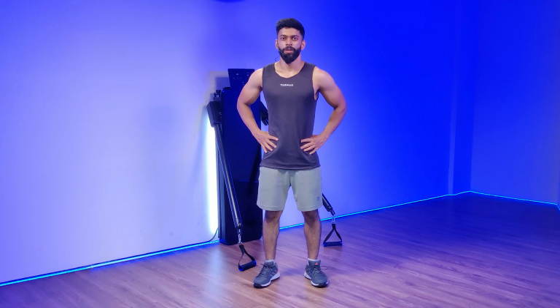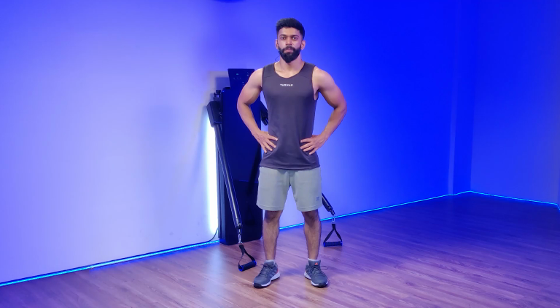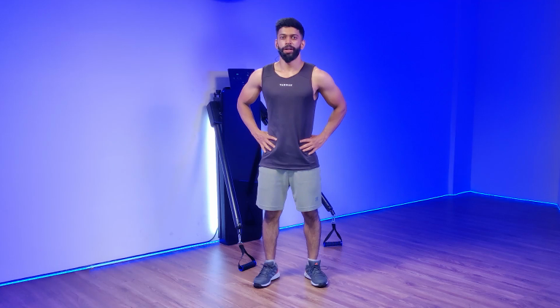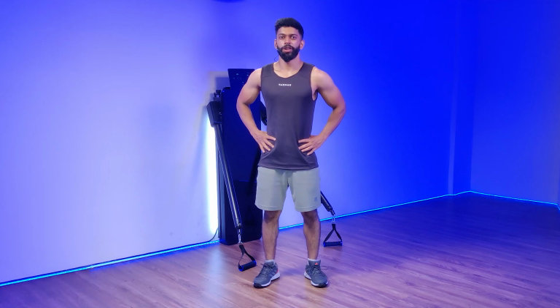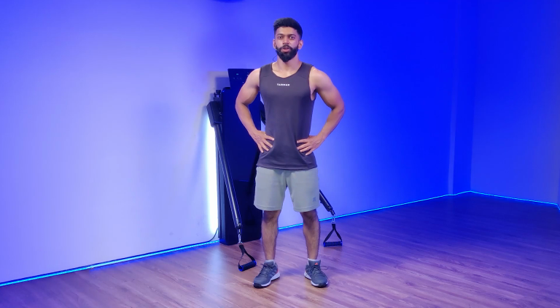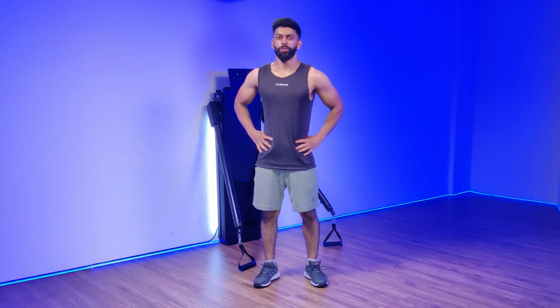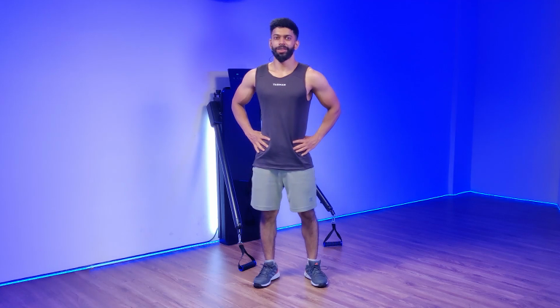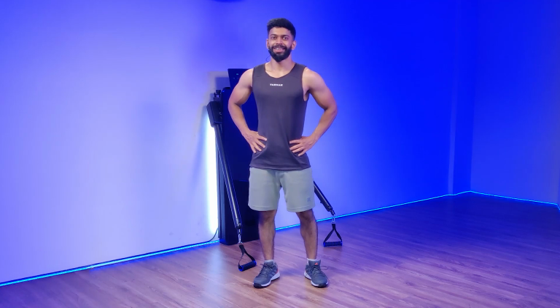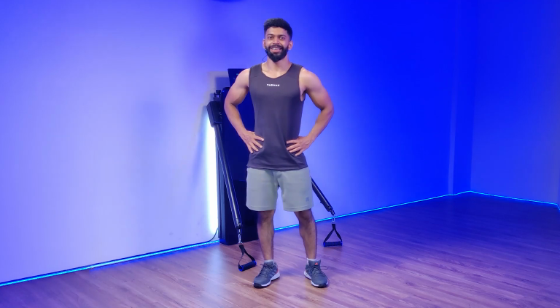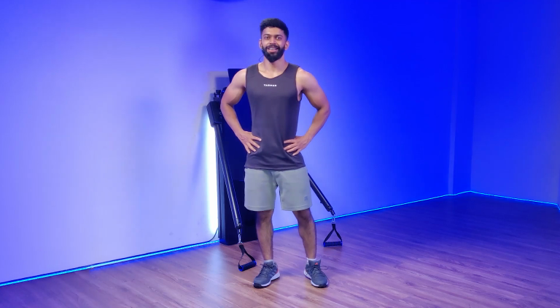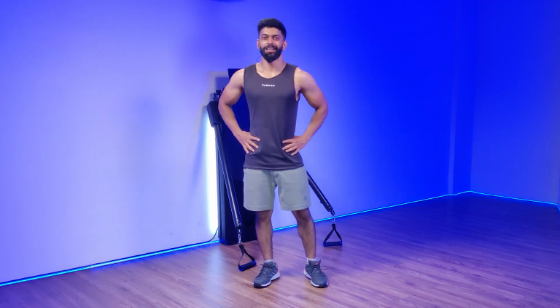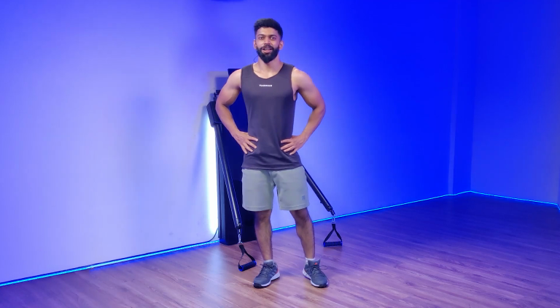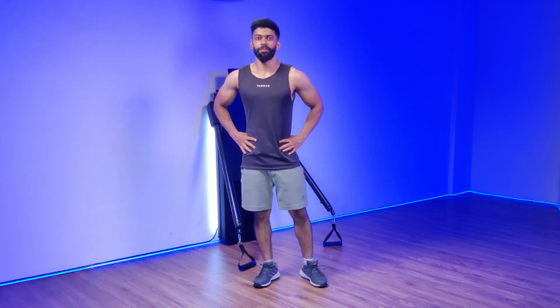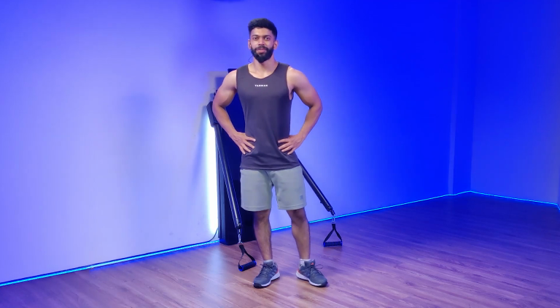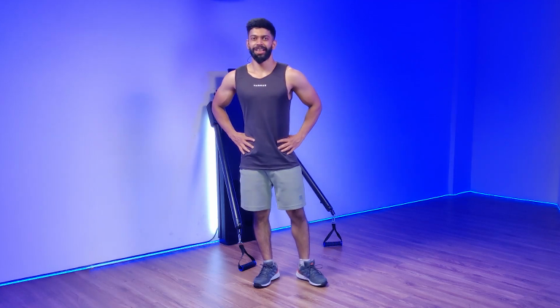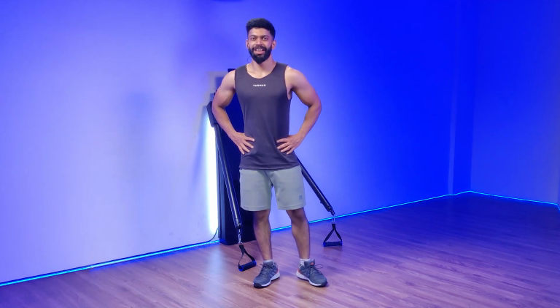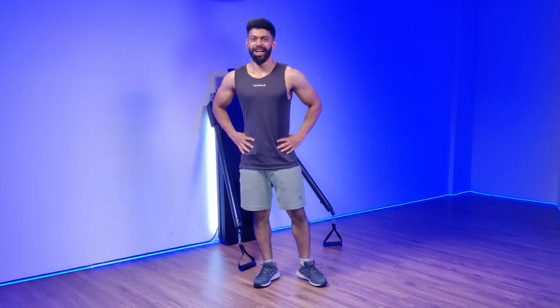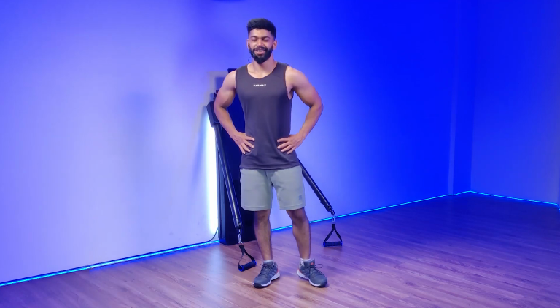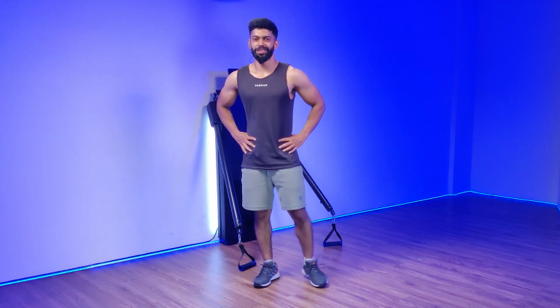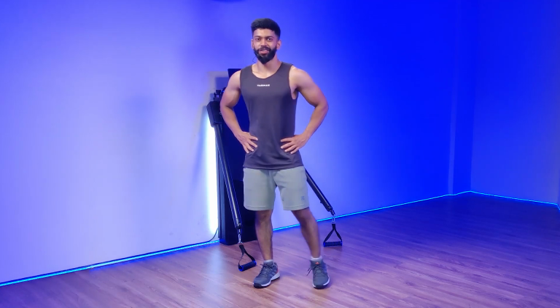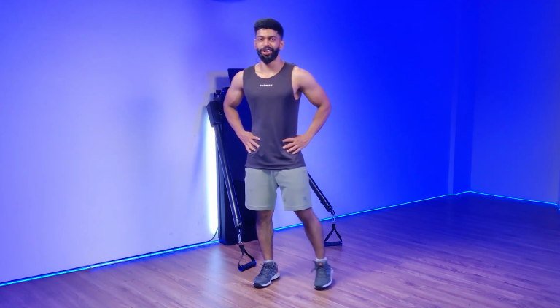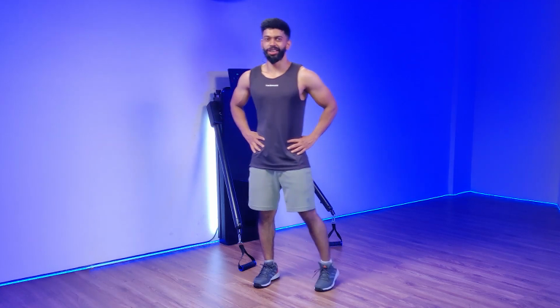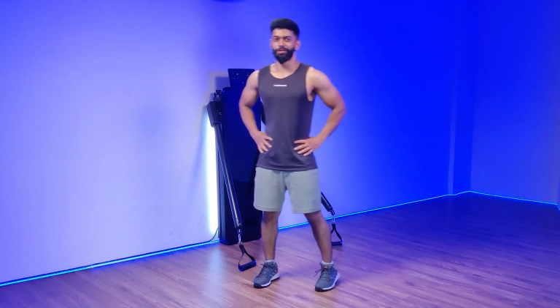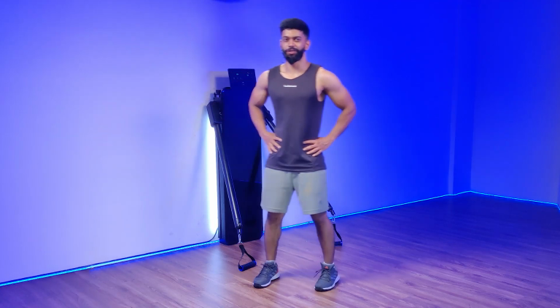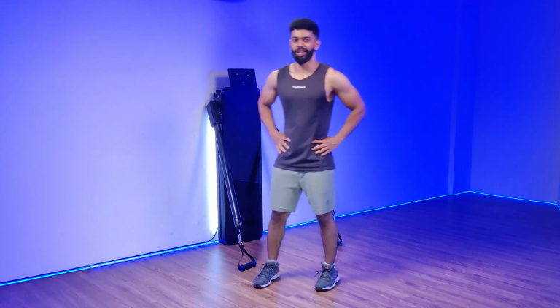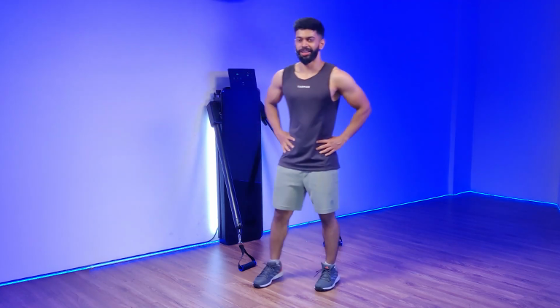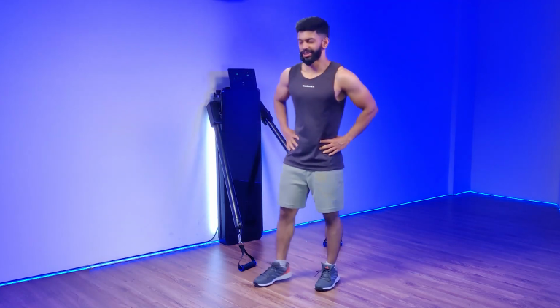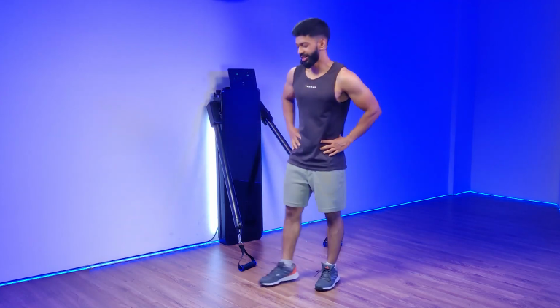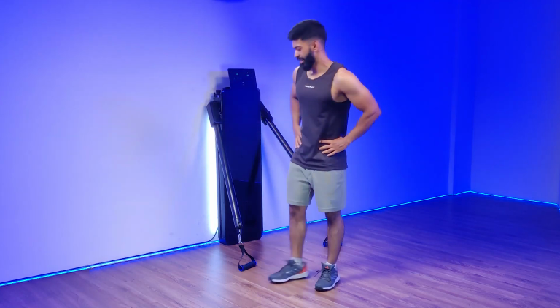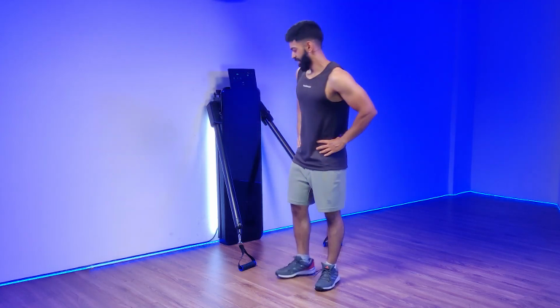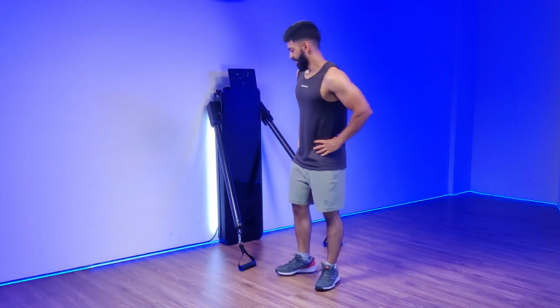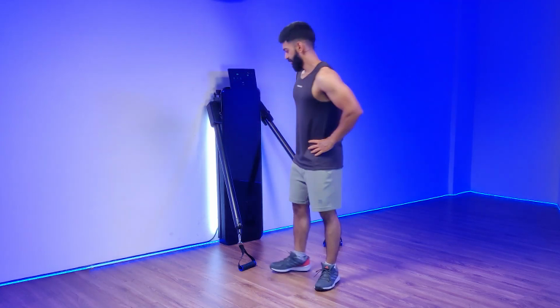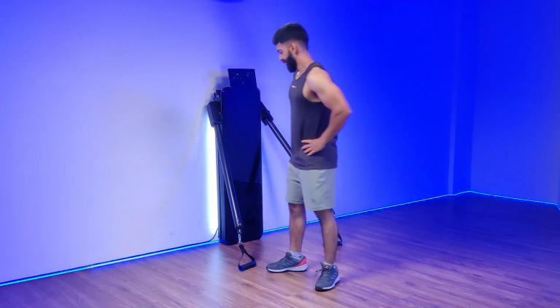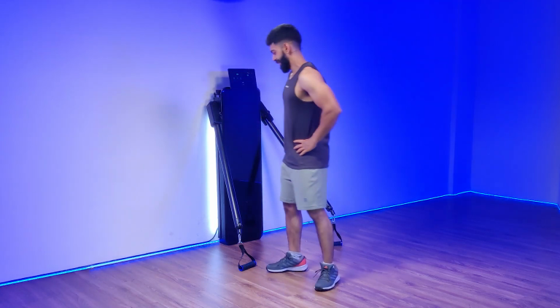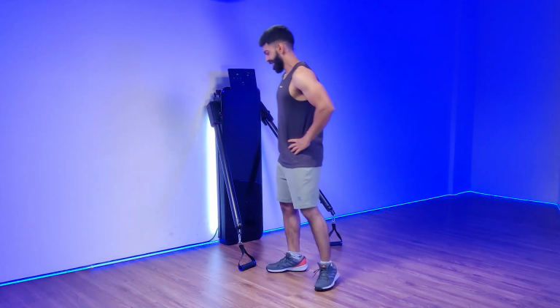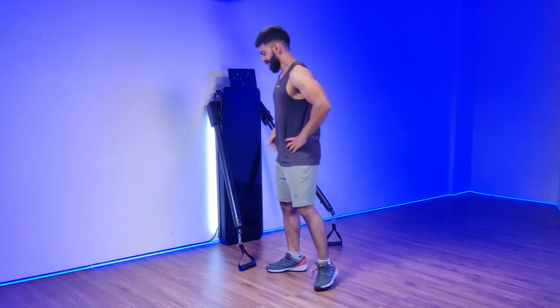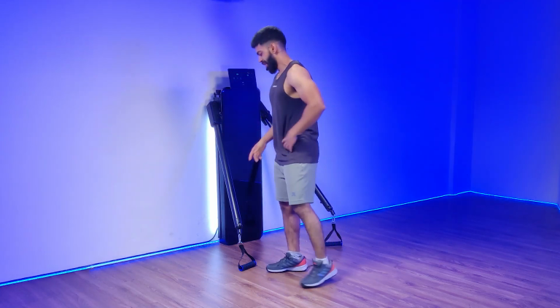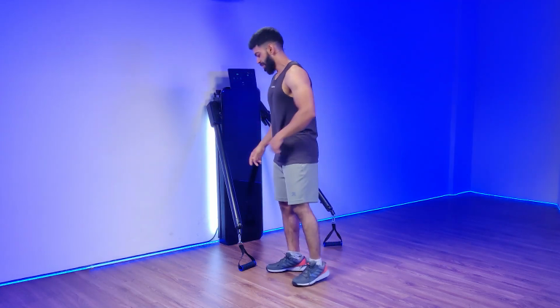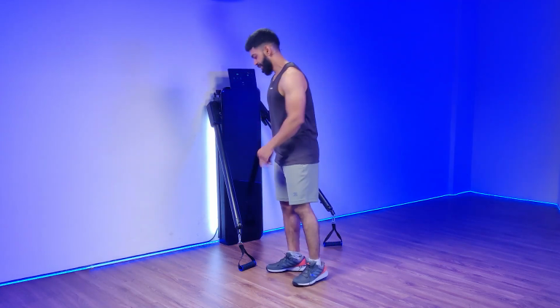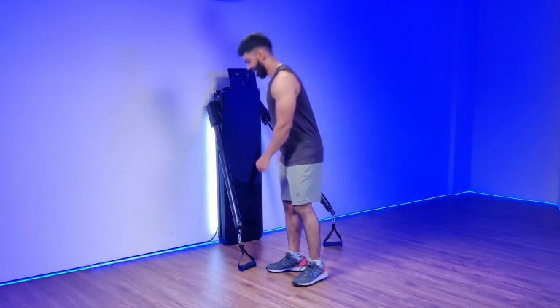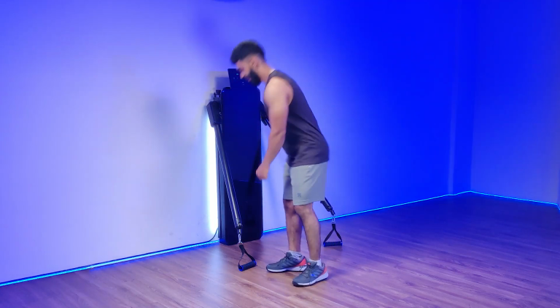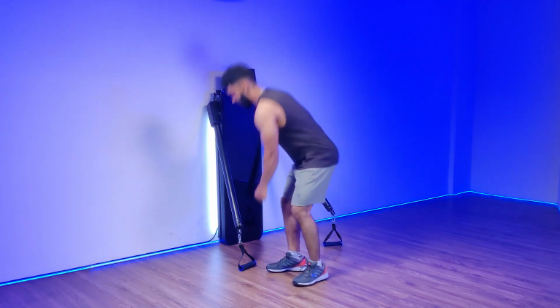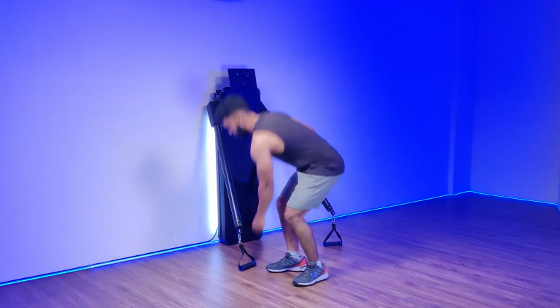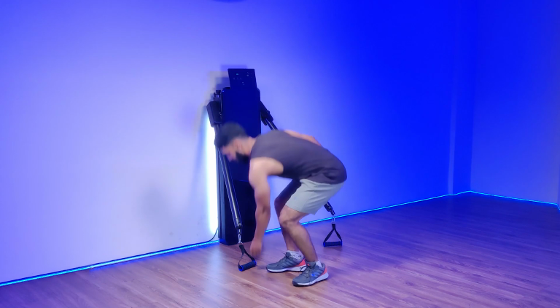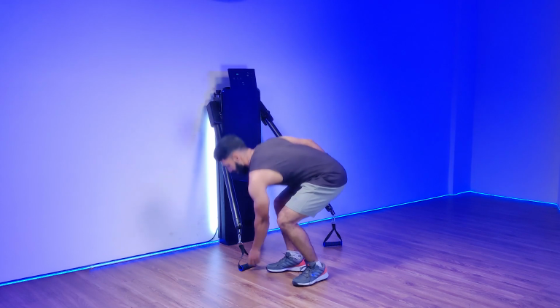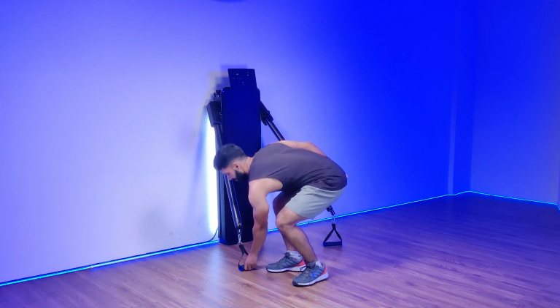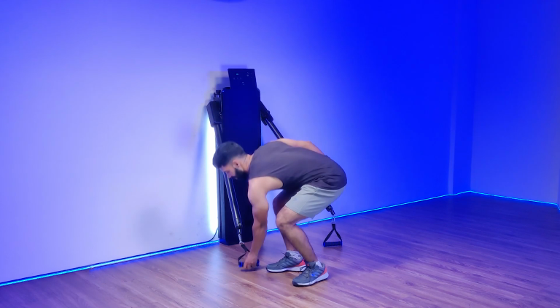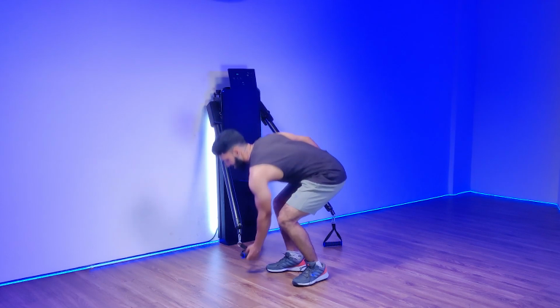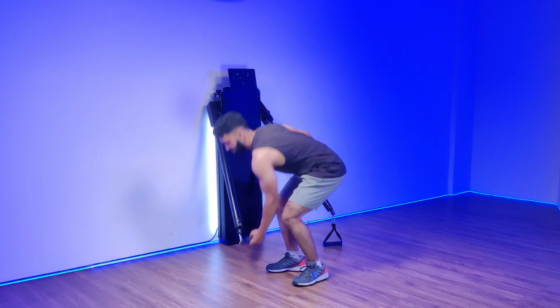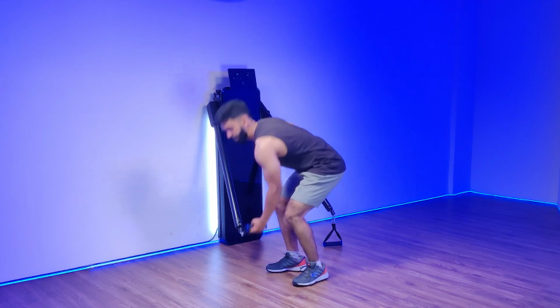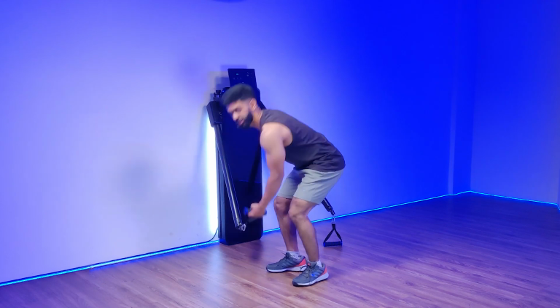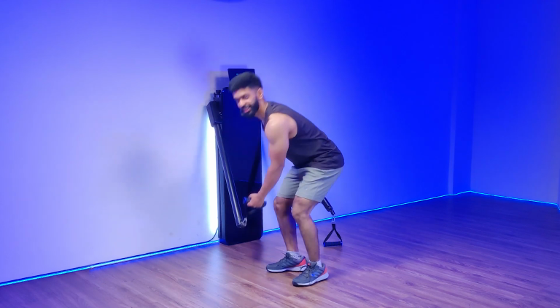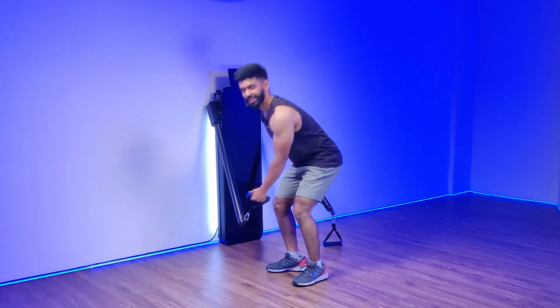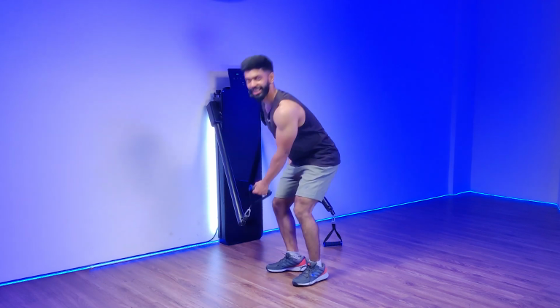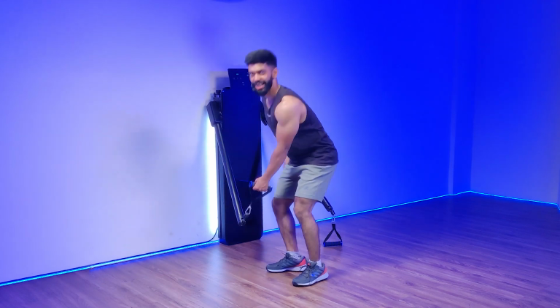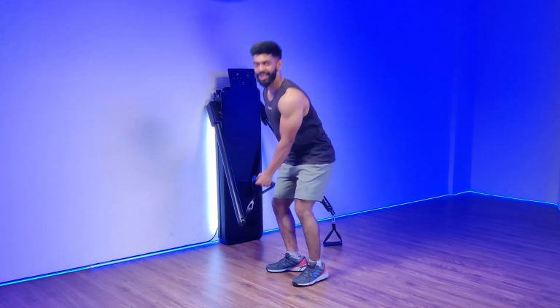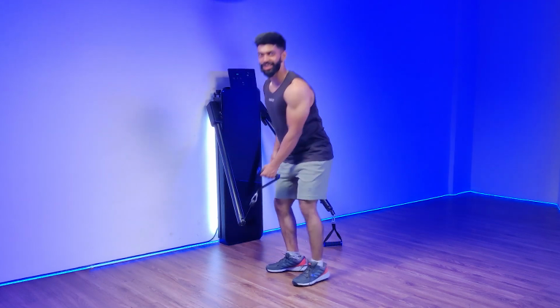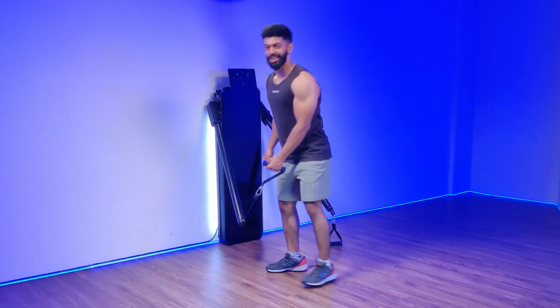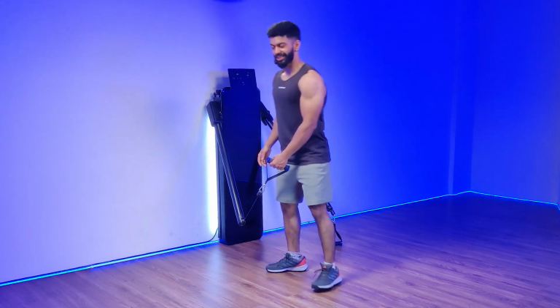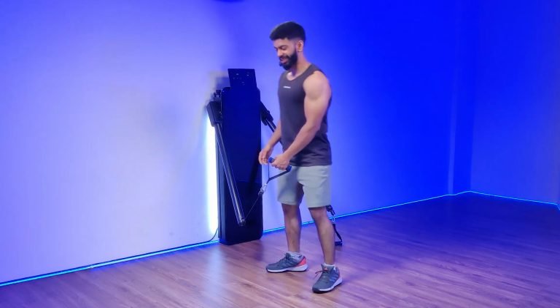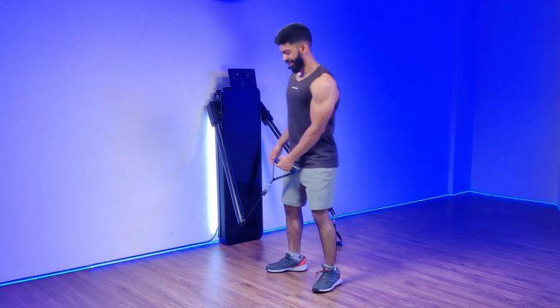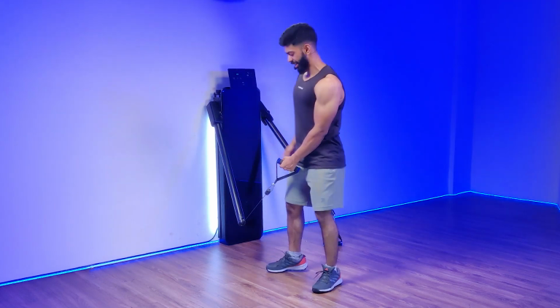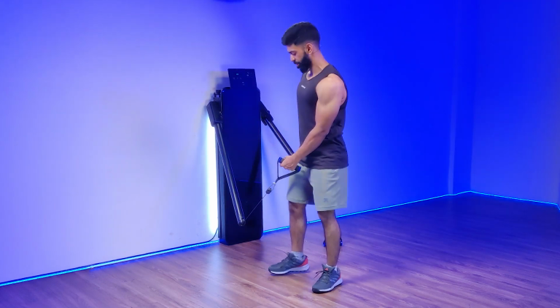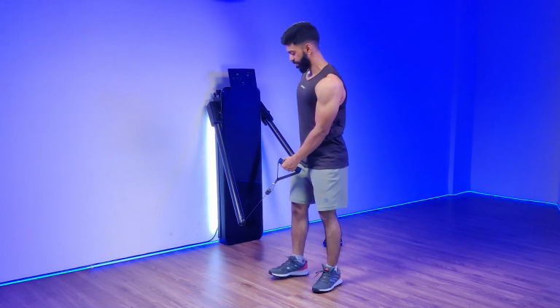Bent over, single arm, D-handle radial flies. Setting the arm at level 1, we will be using the D-handle as the attachment.